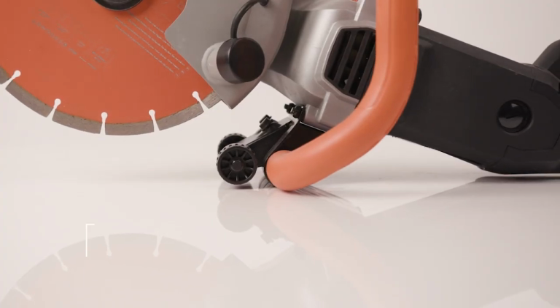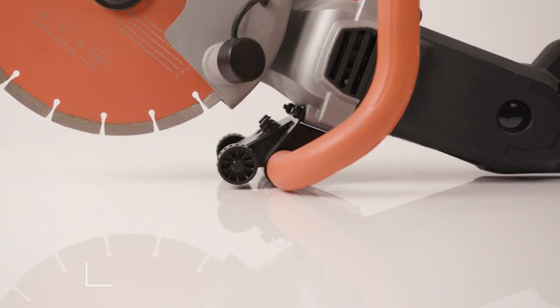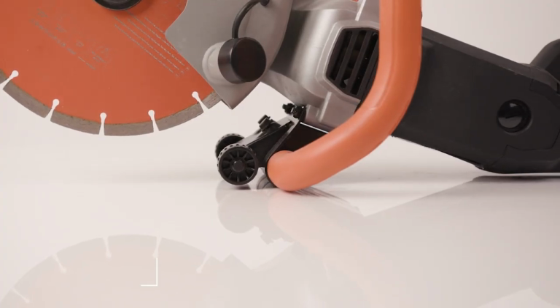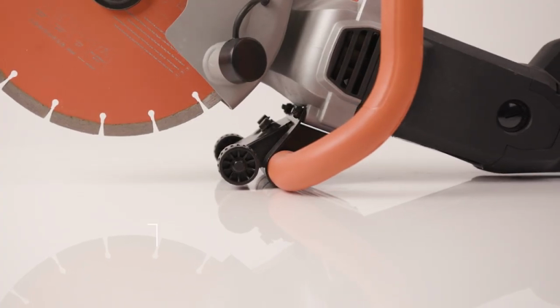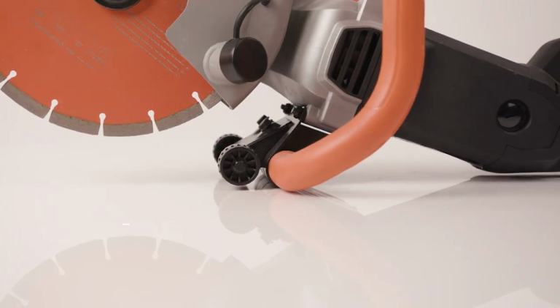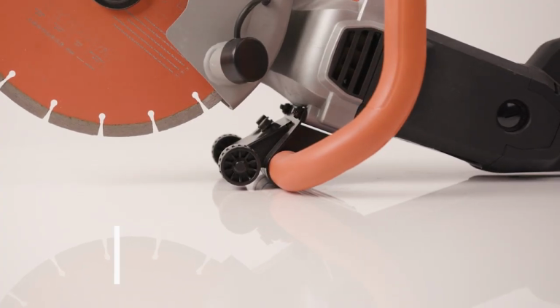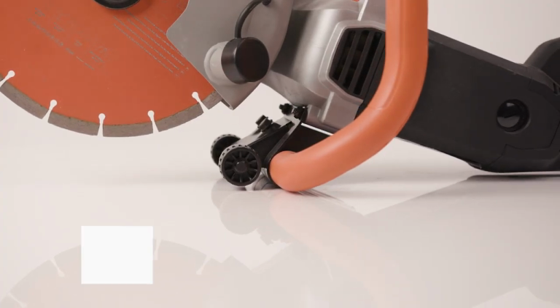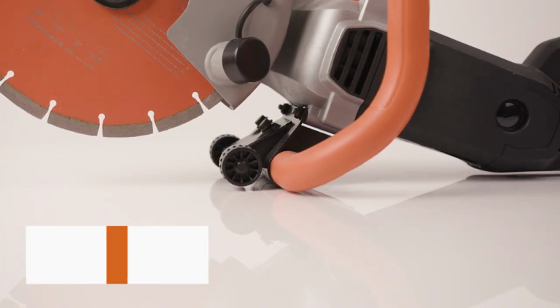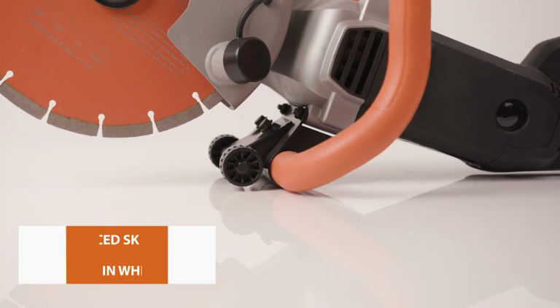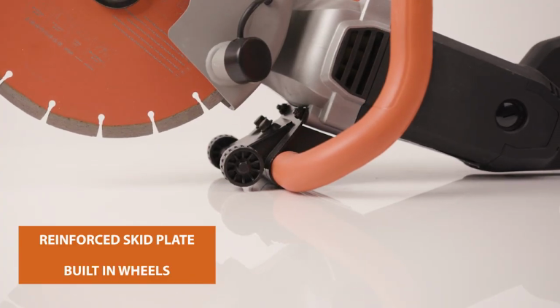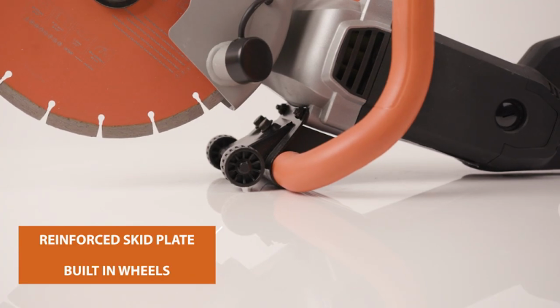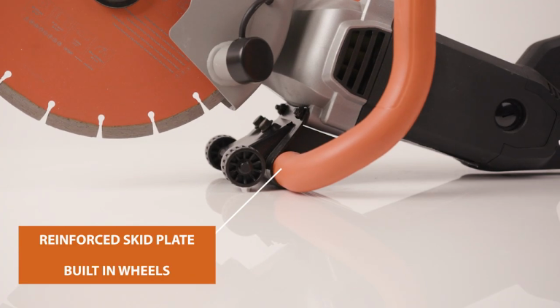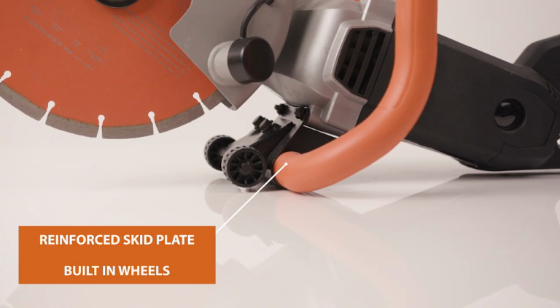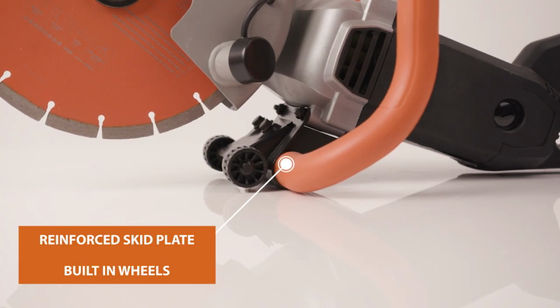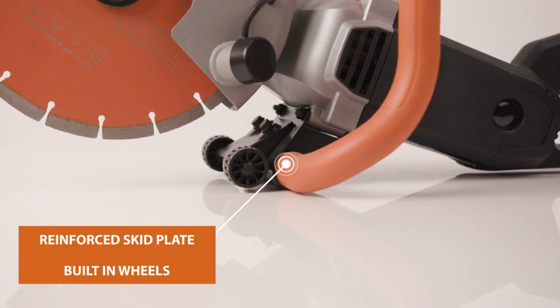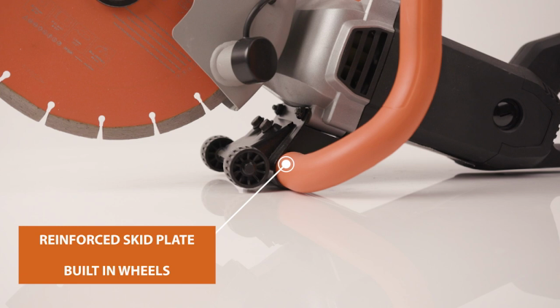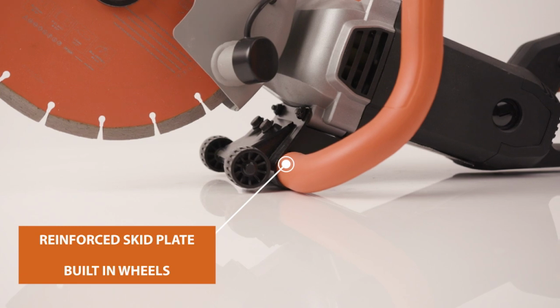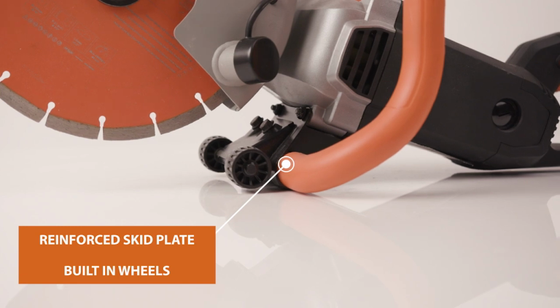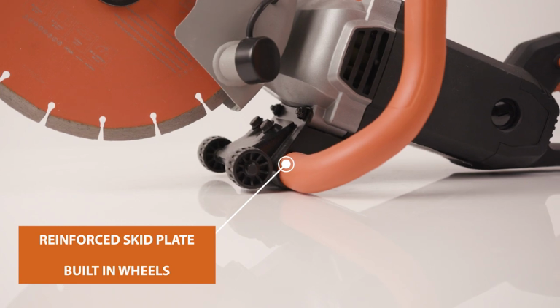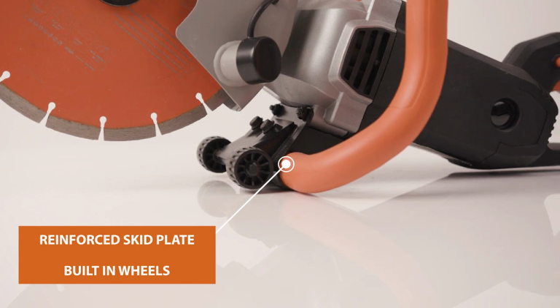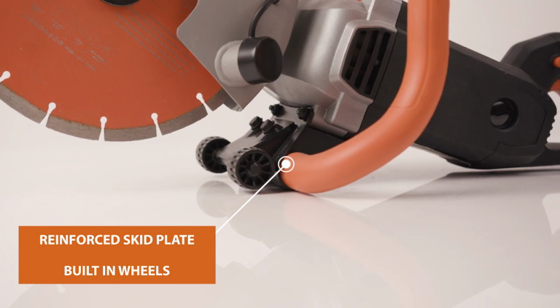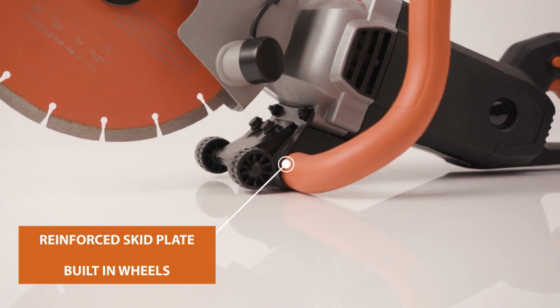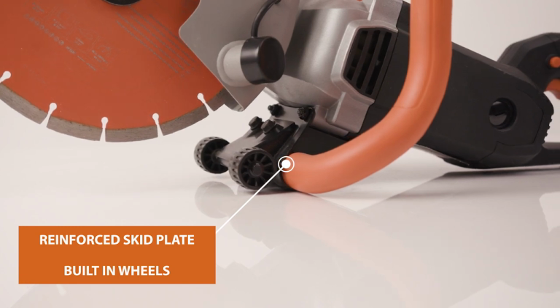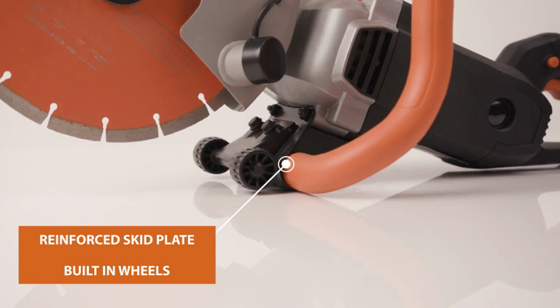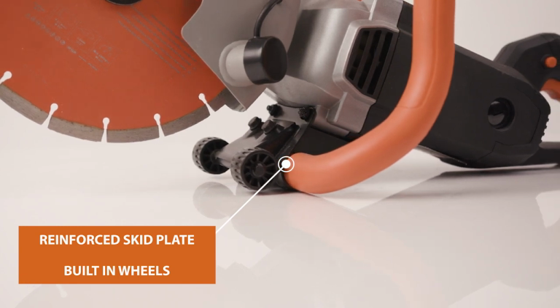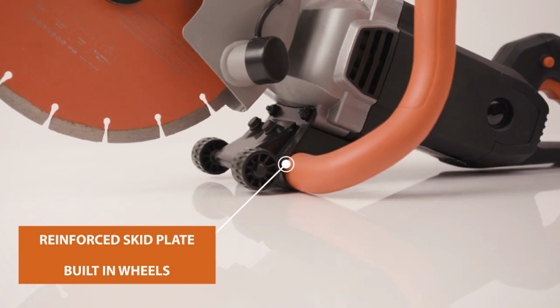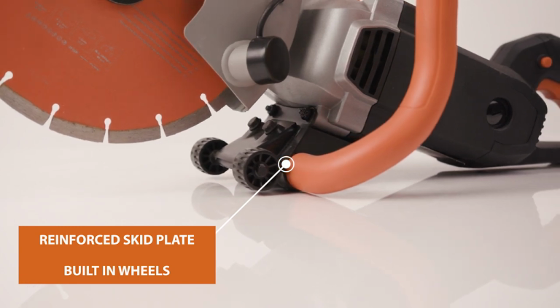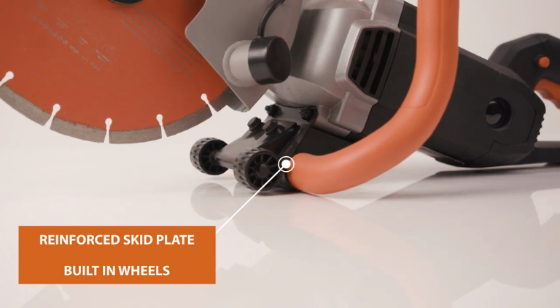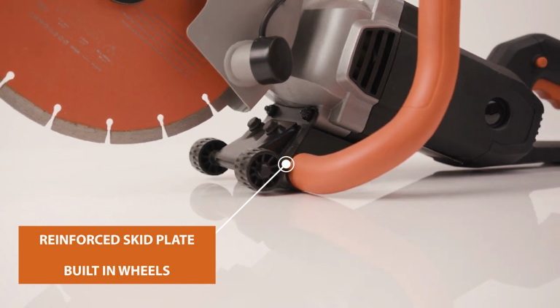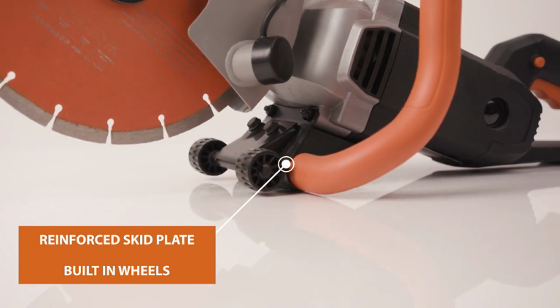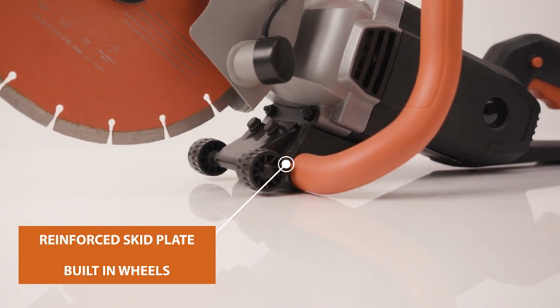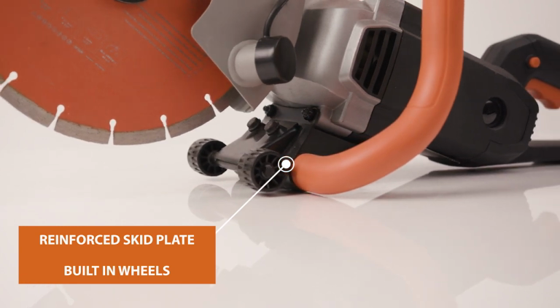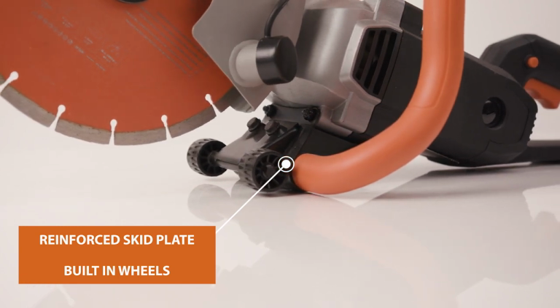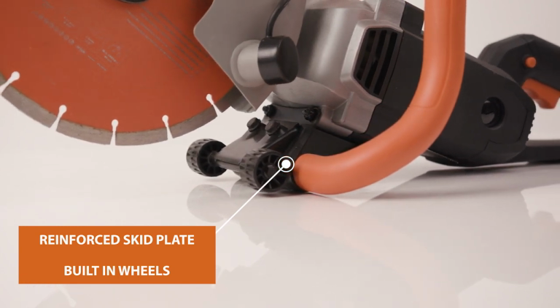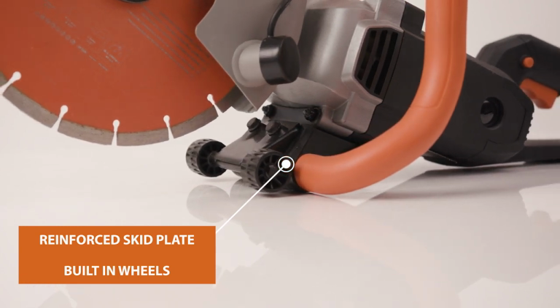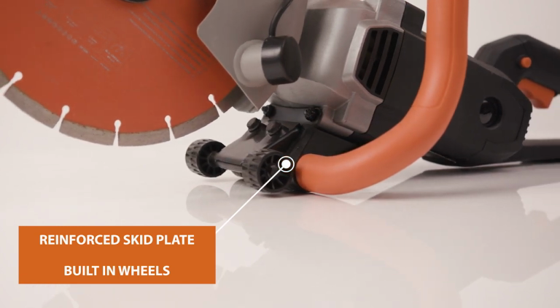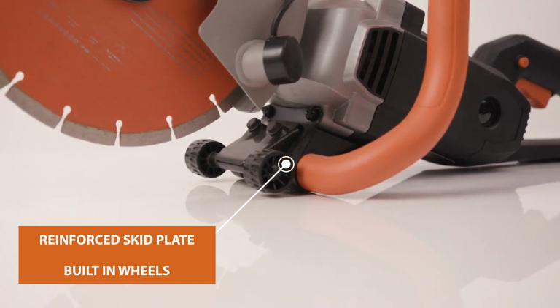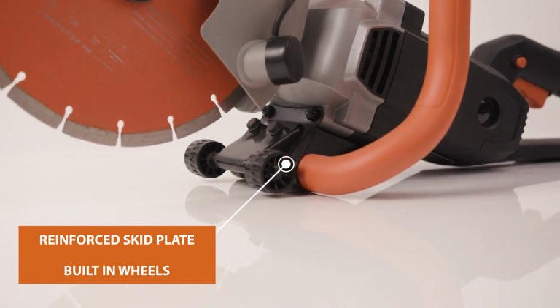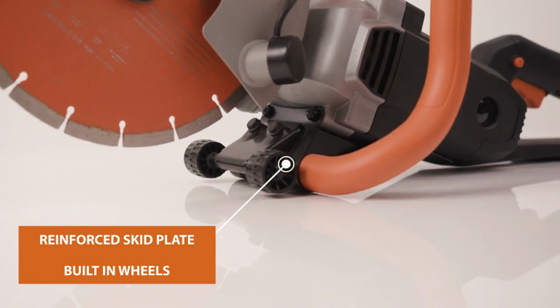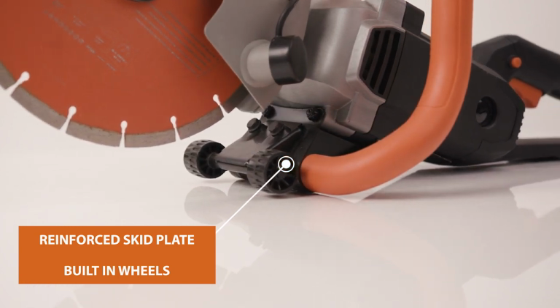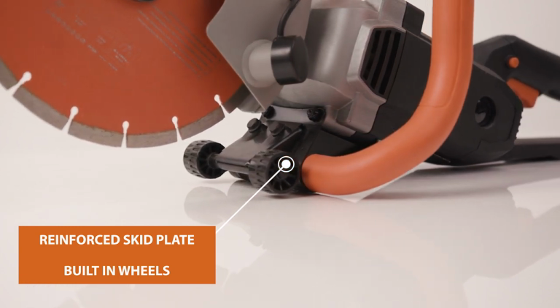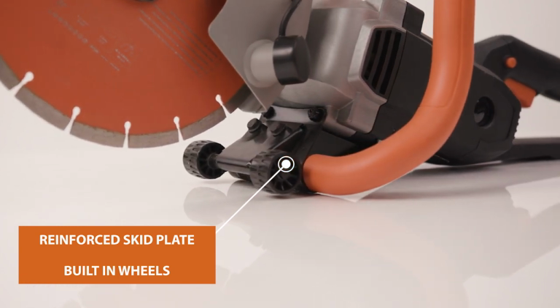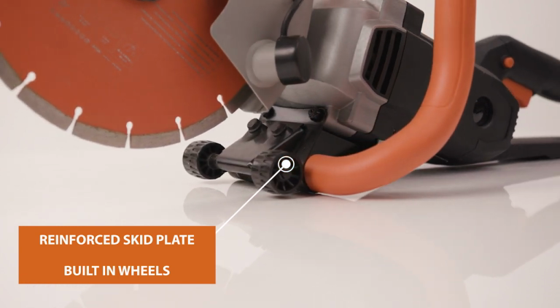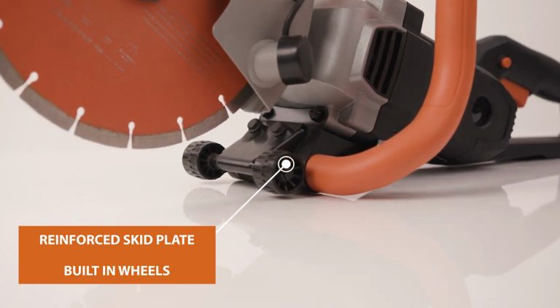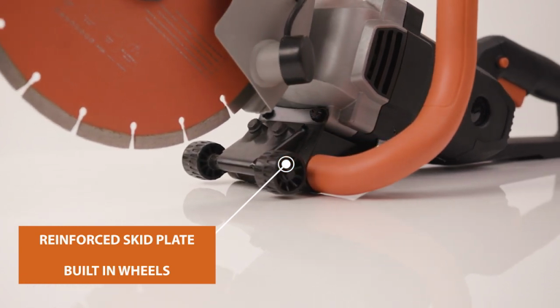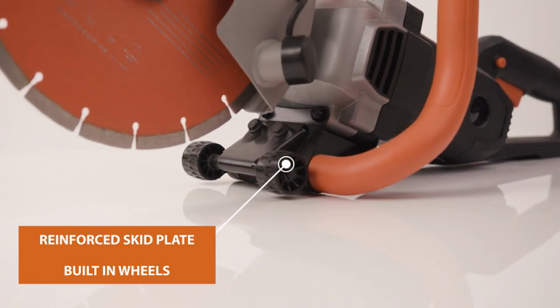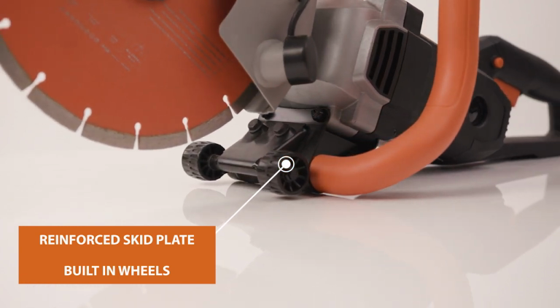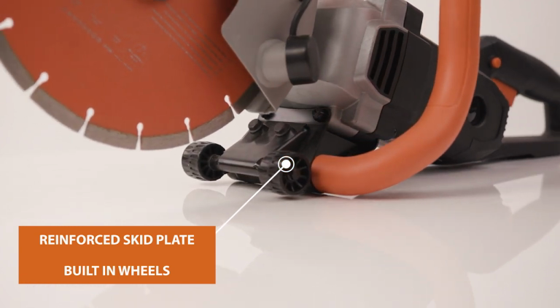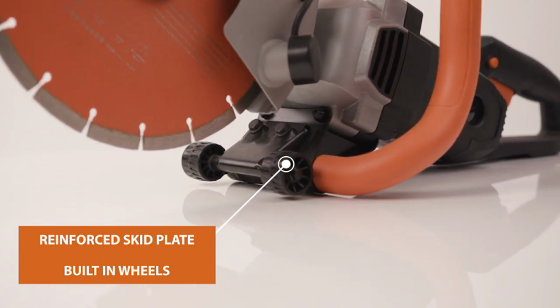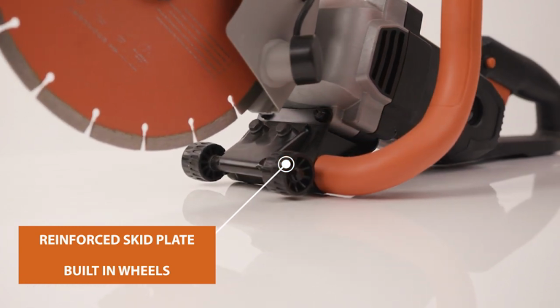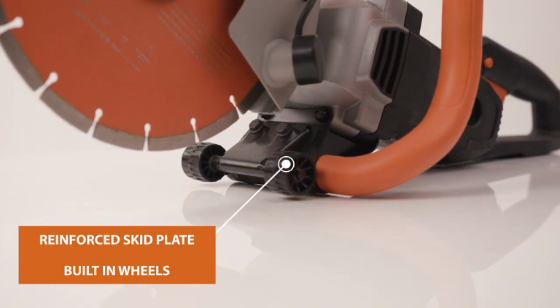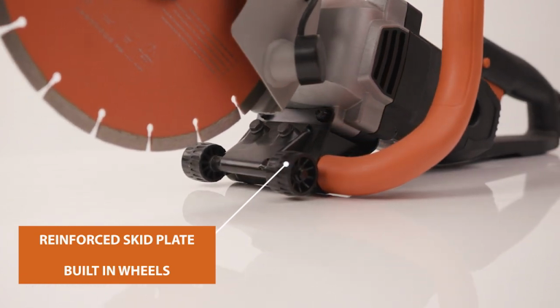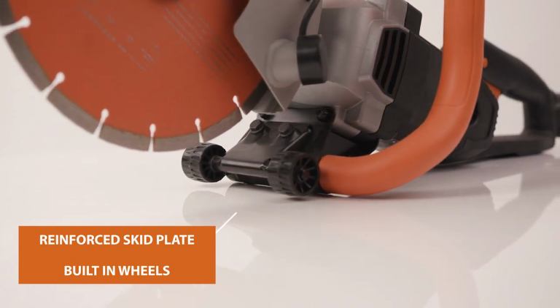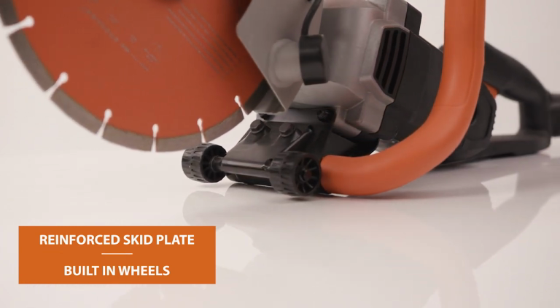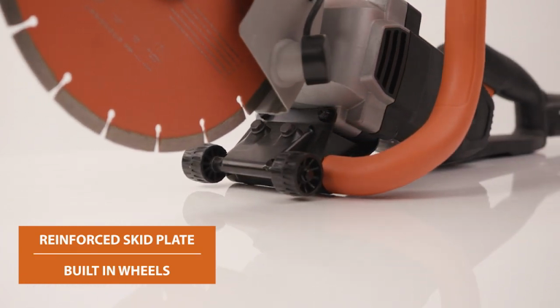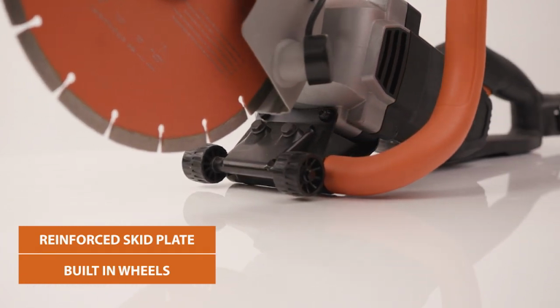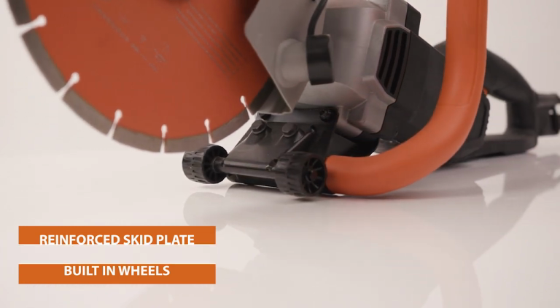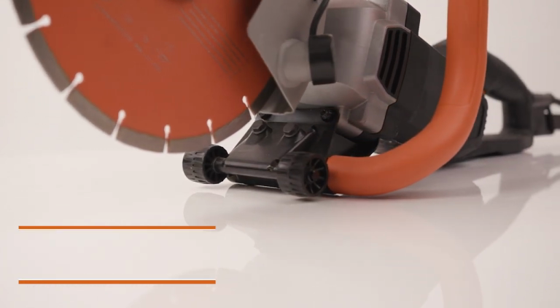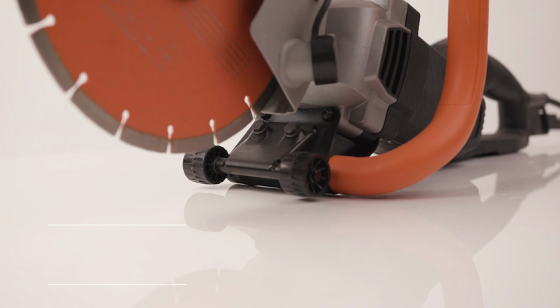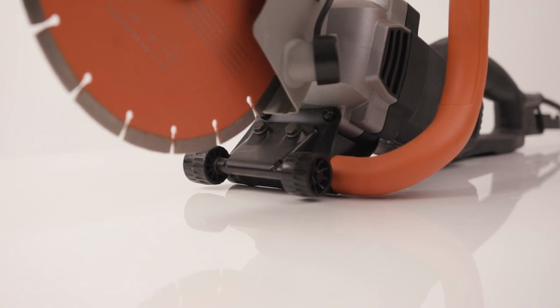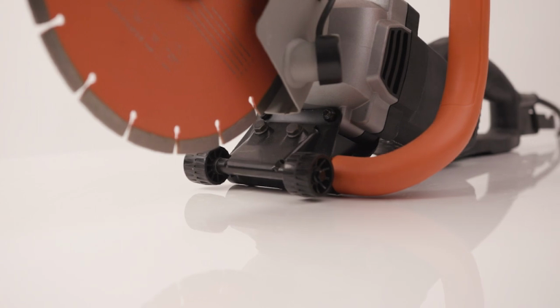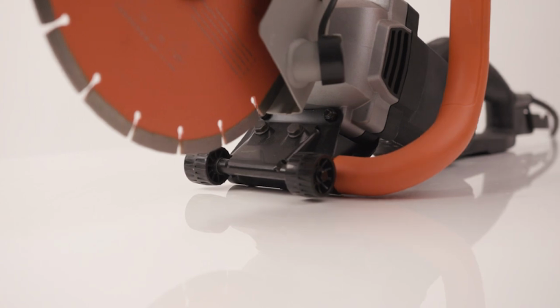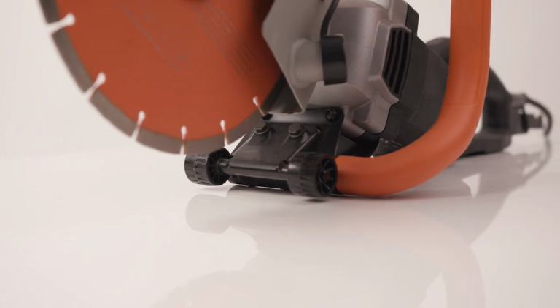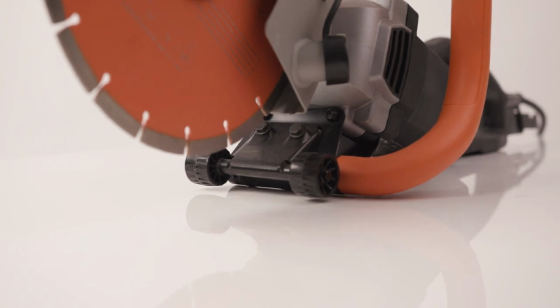Implemented here on the underside of the handle, there's a reinforced skid plate. This allows you to throw the machine down on any surface with confidence.